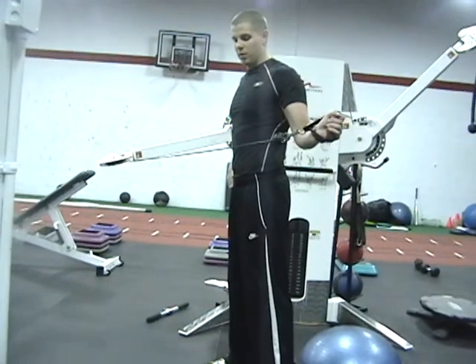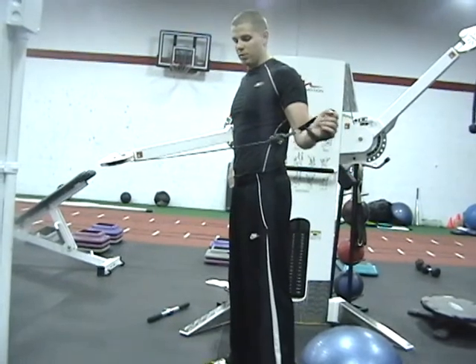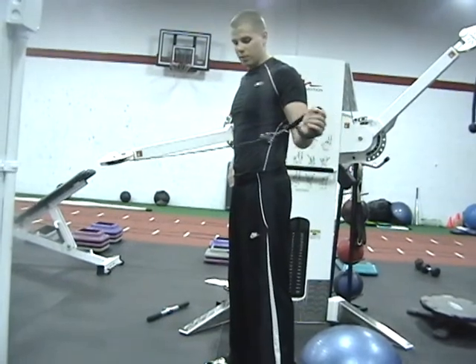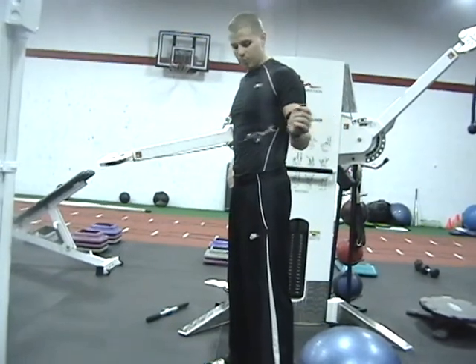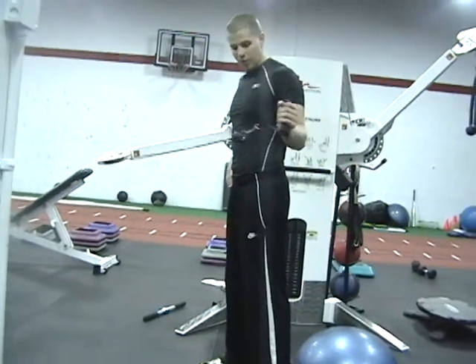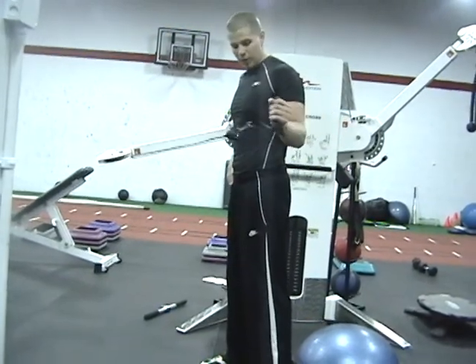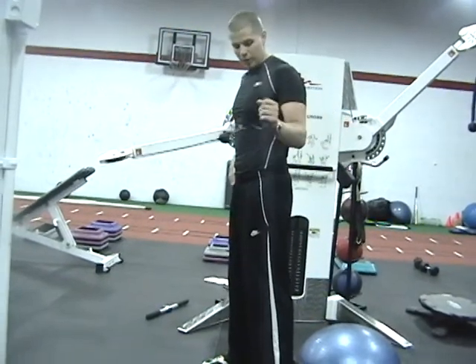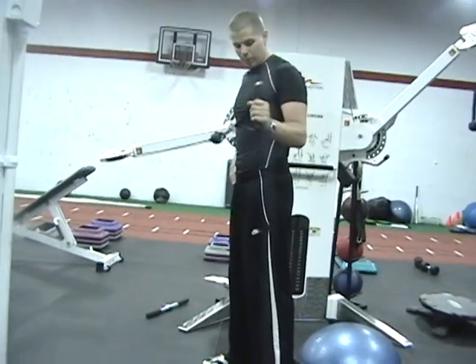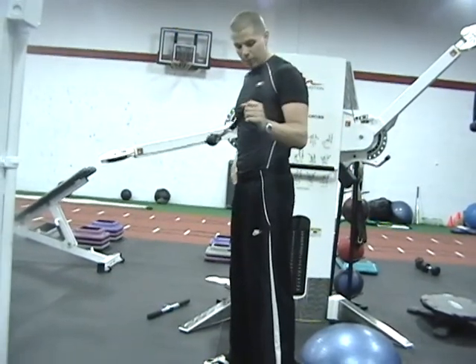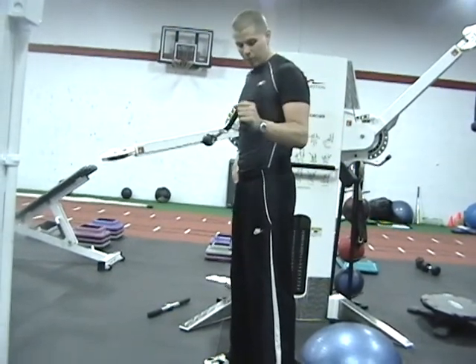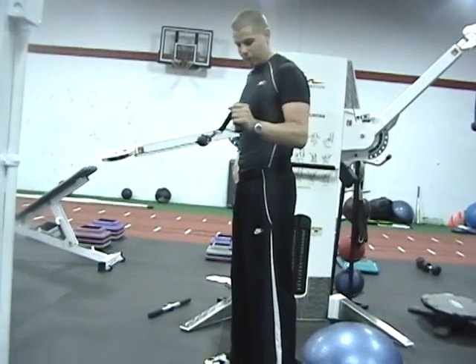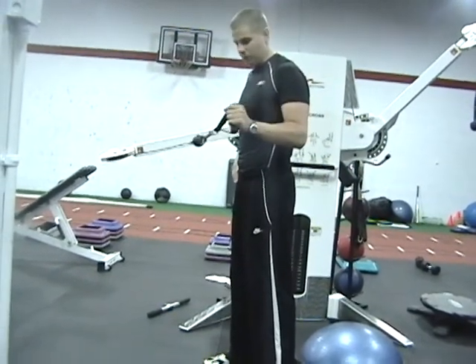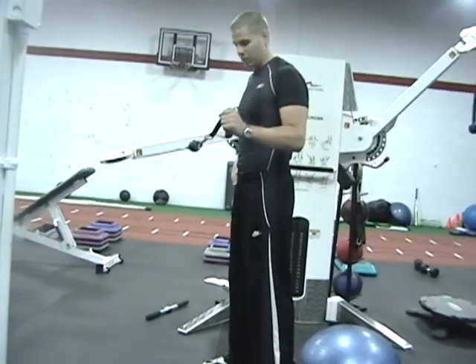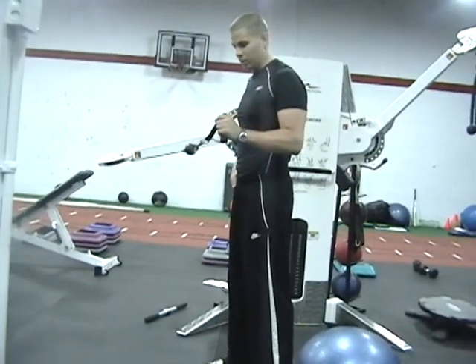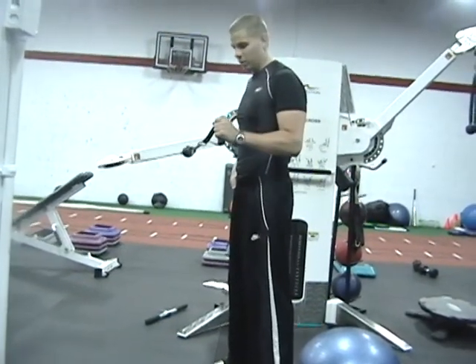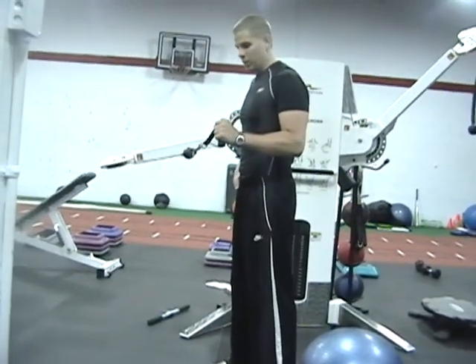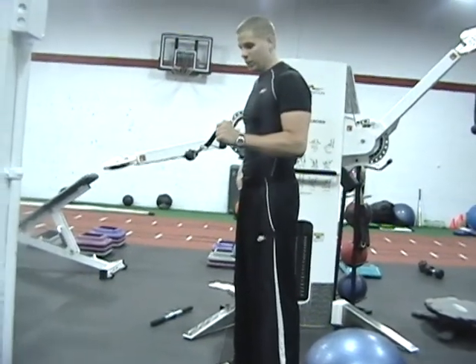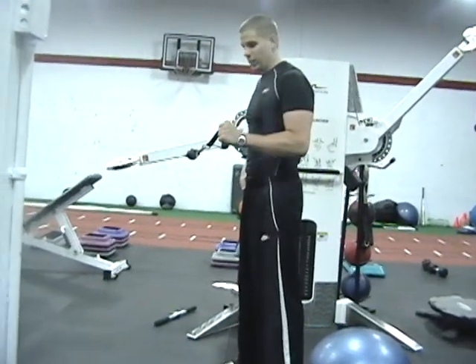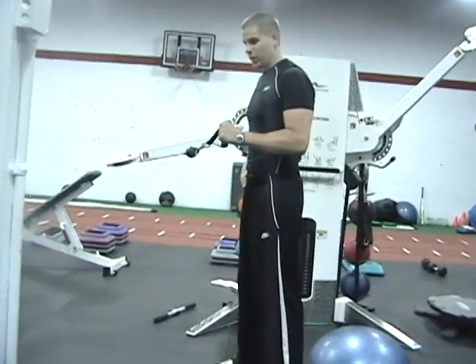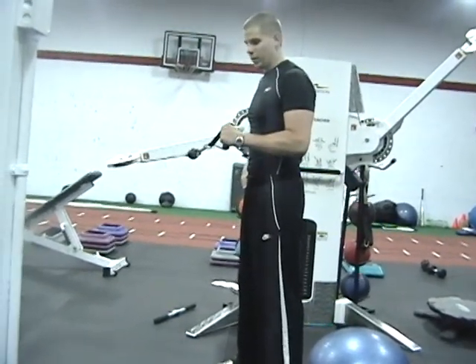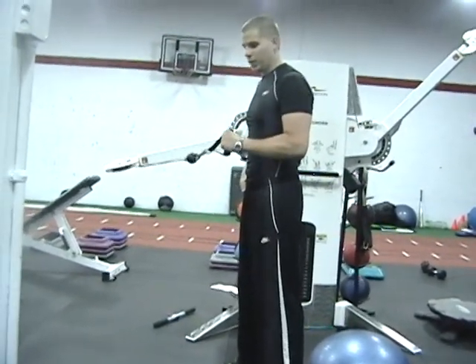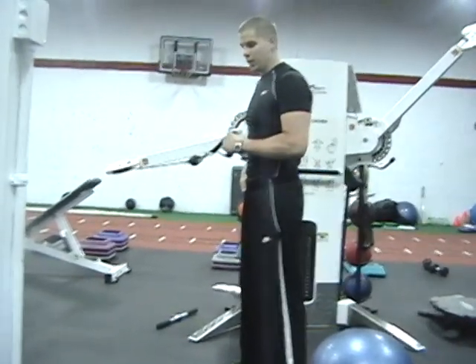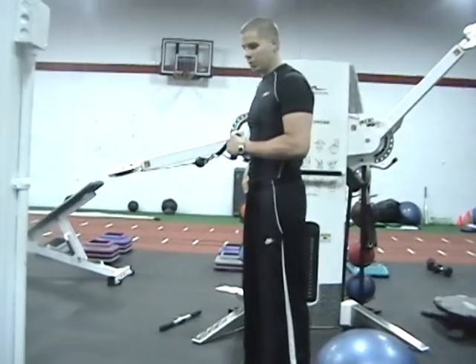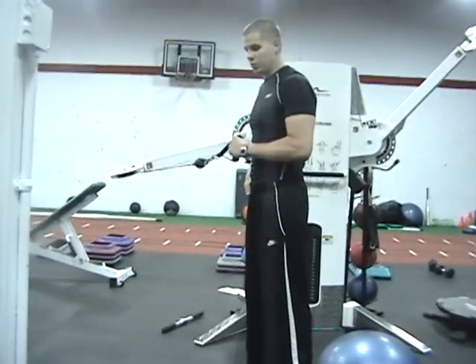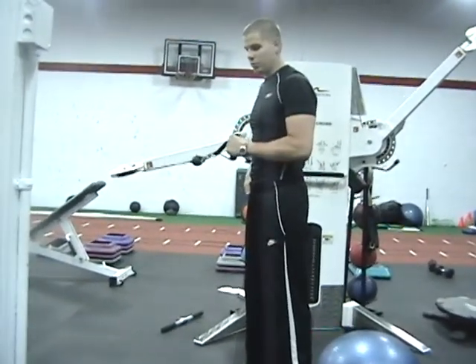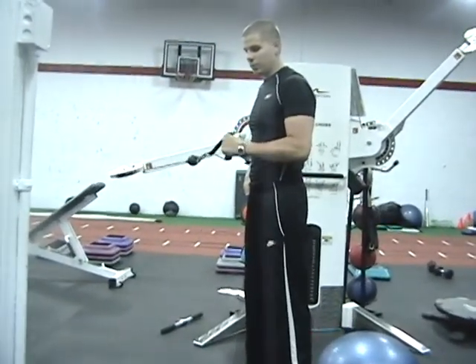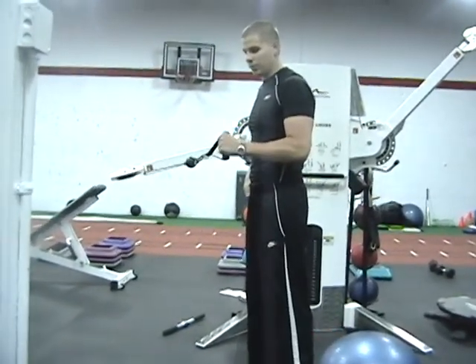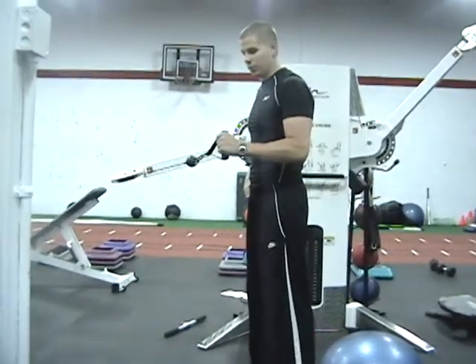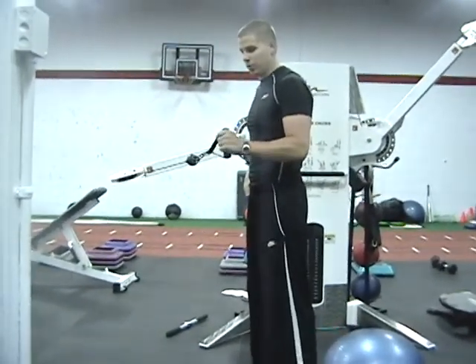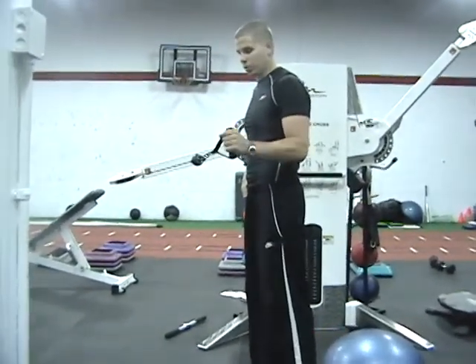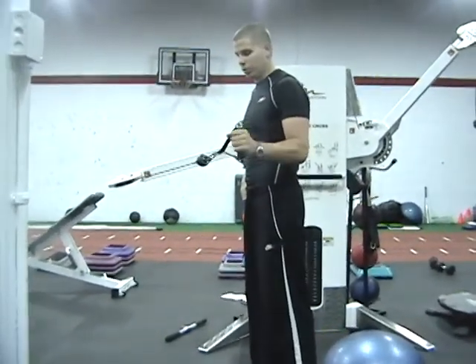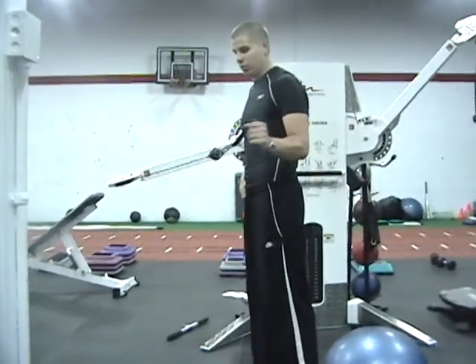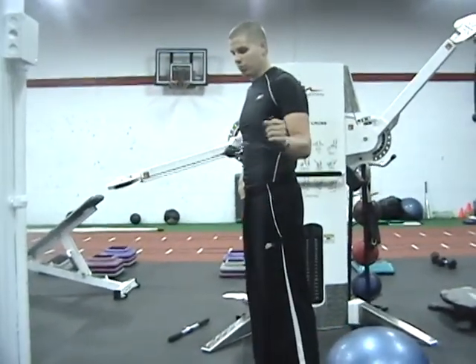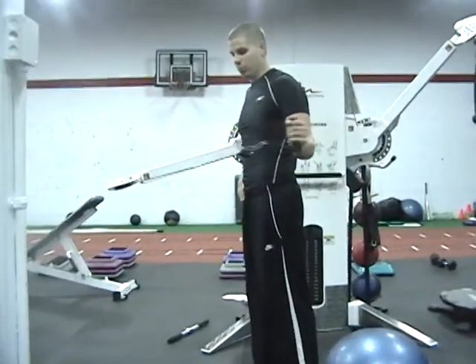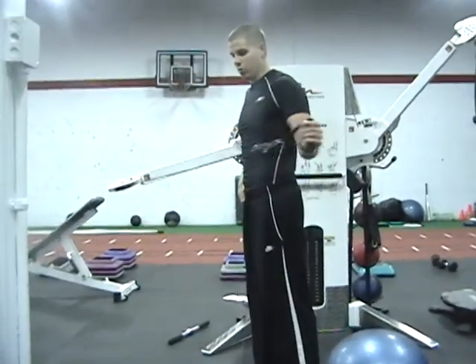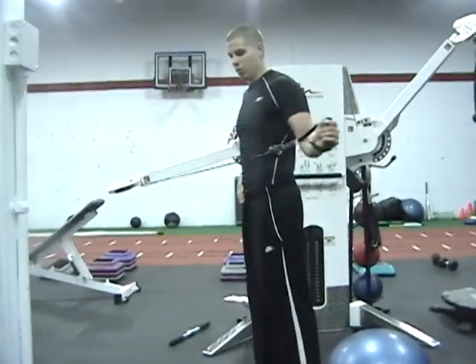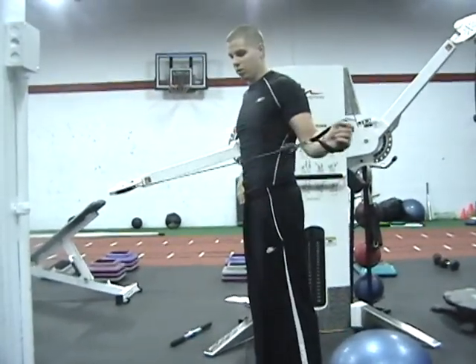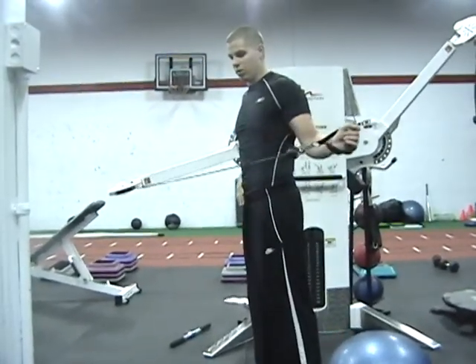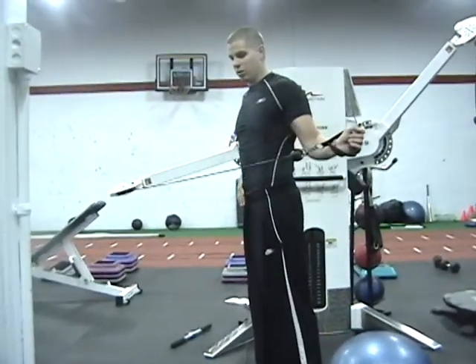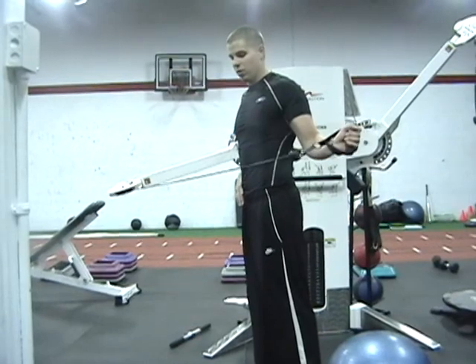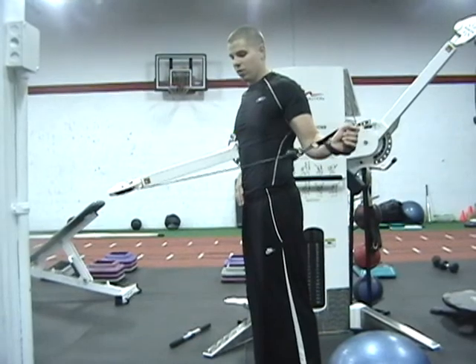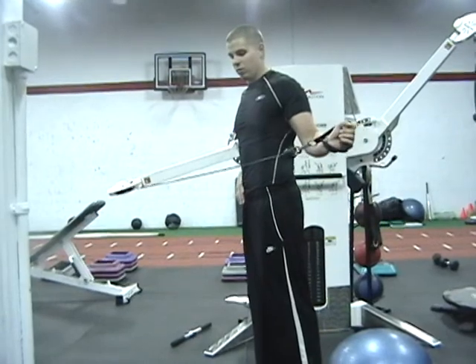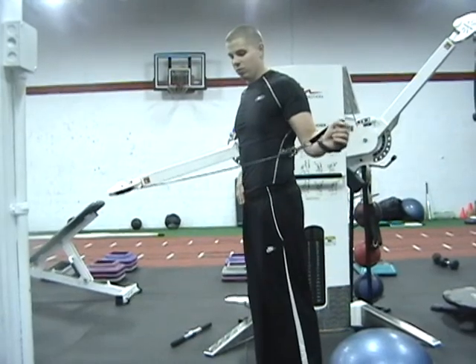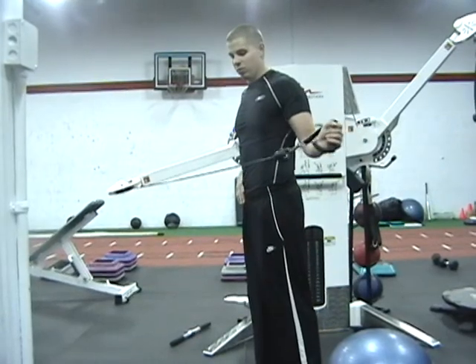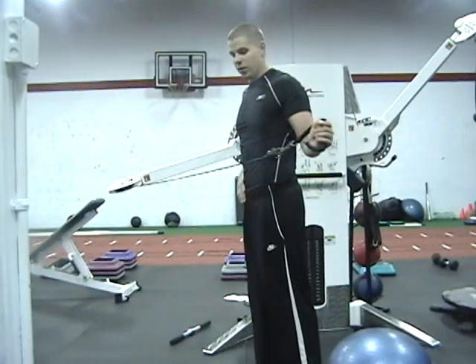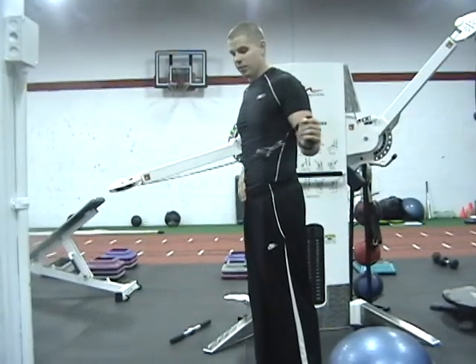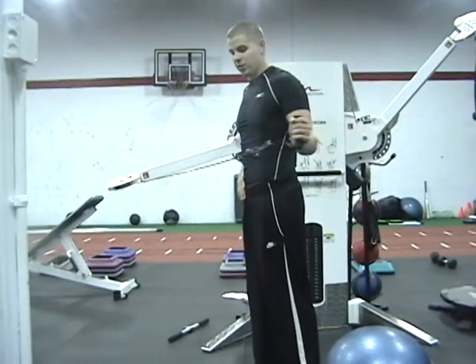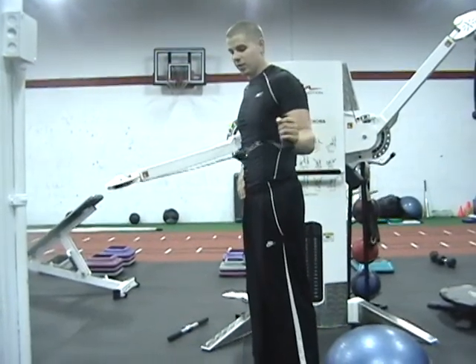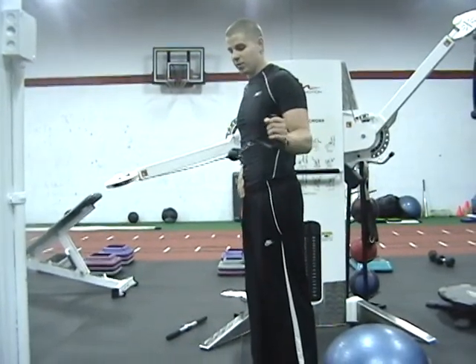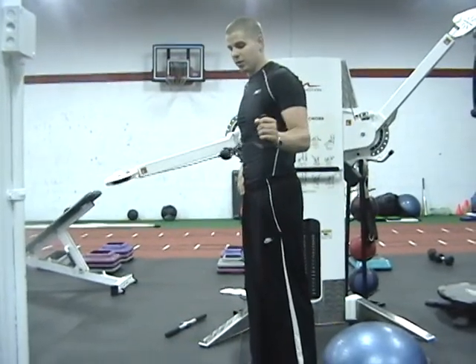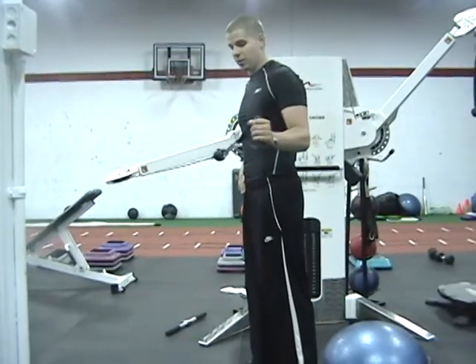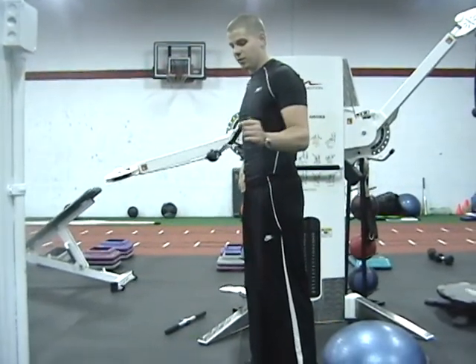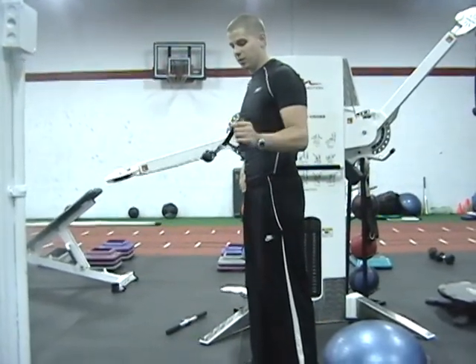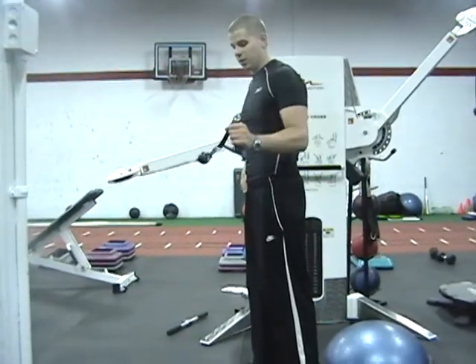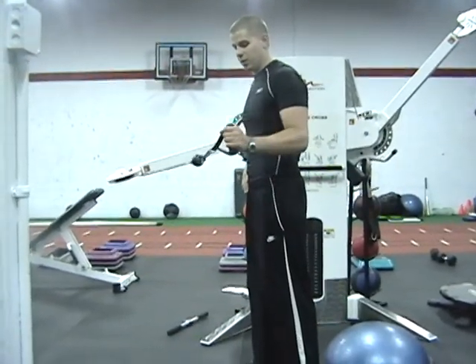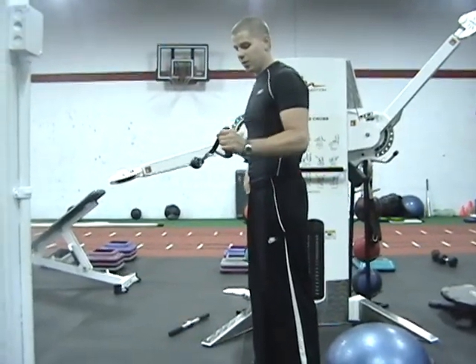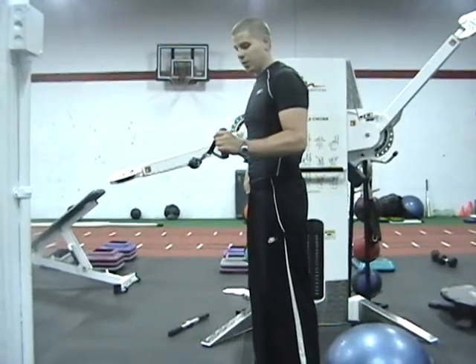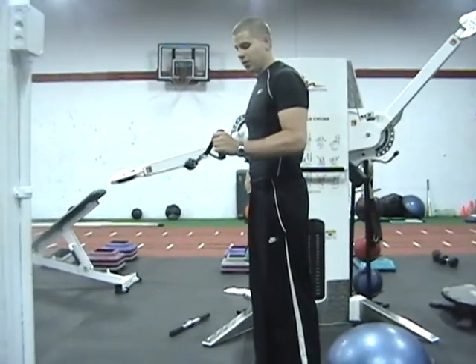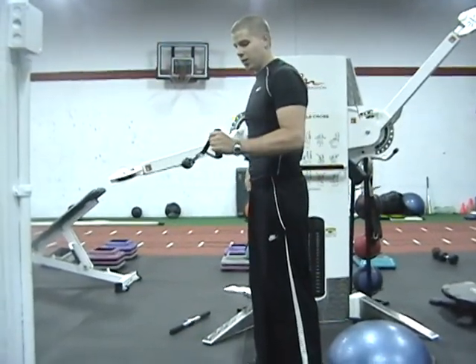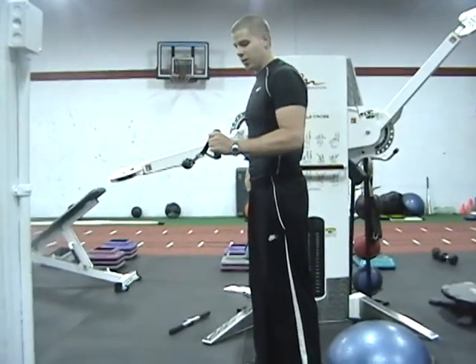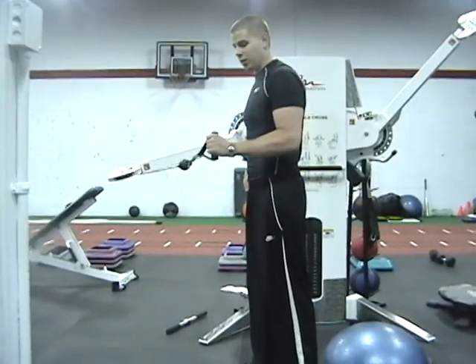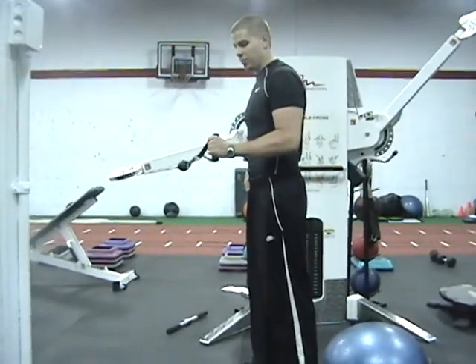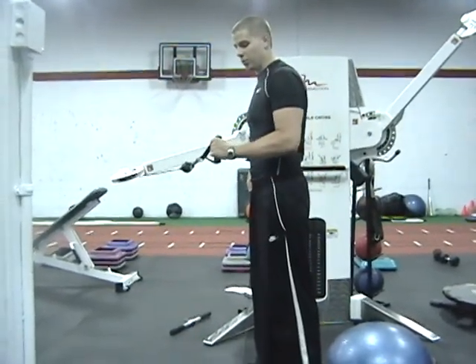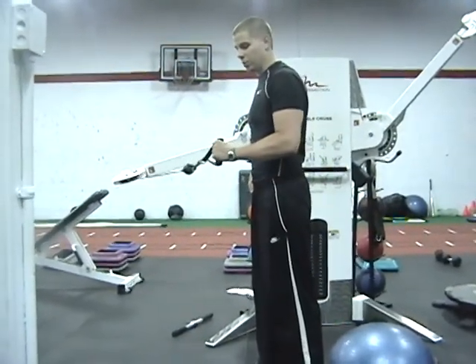Keep the elbow about an inch separation — no more, no less. Exhale on the pull.